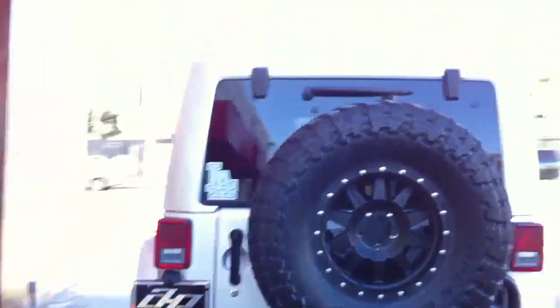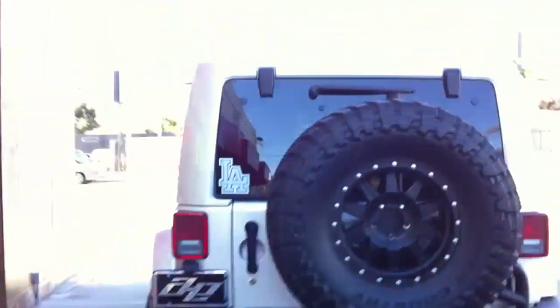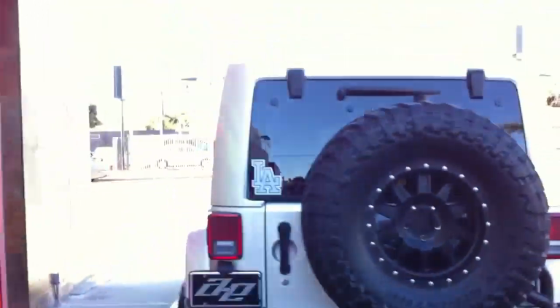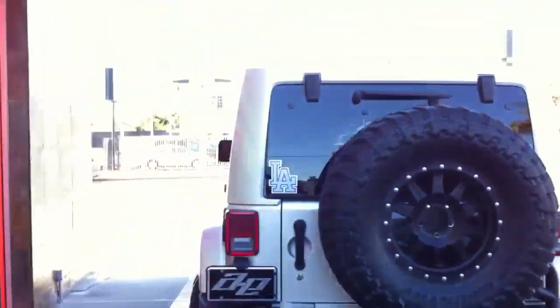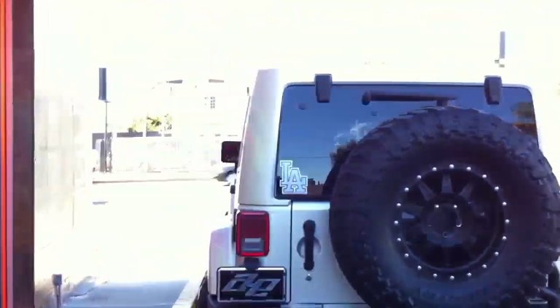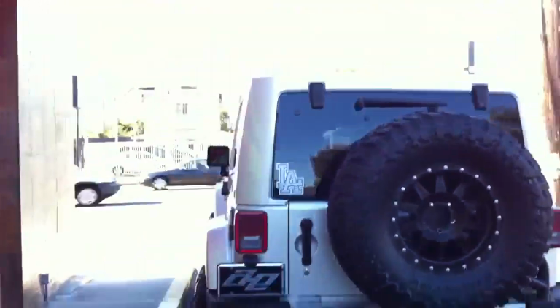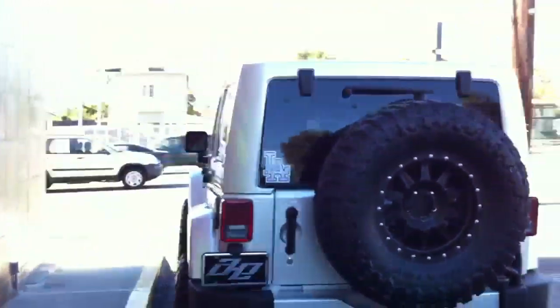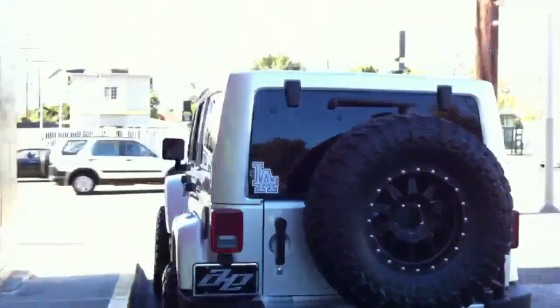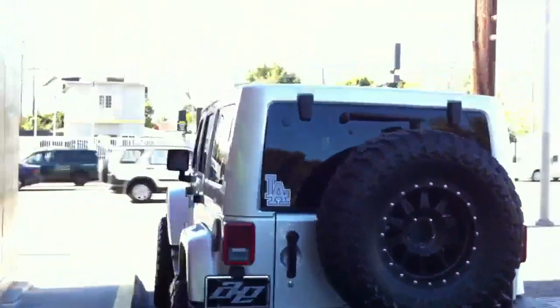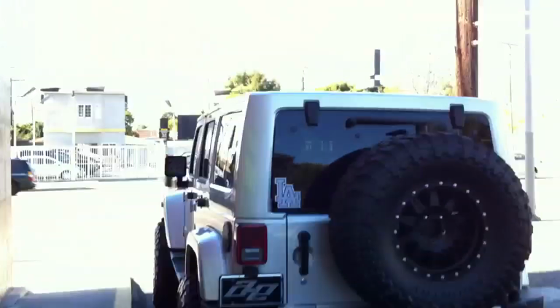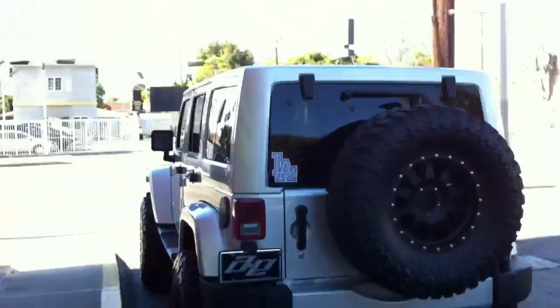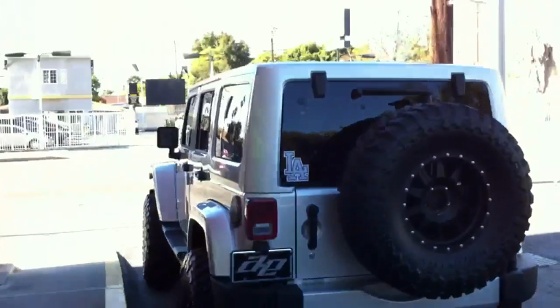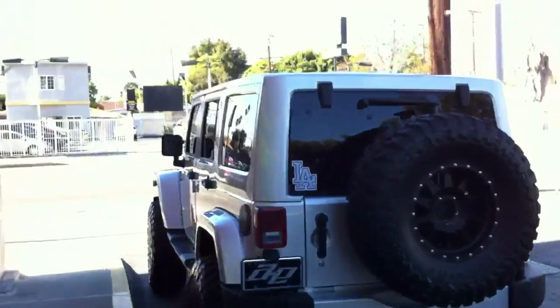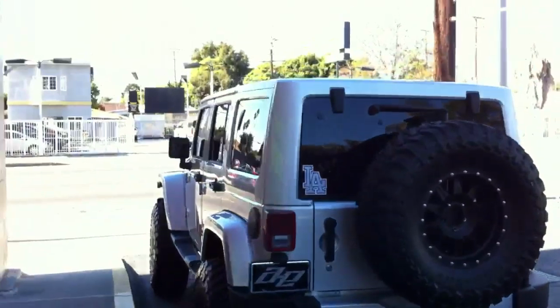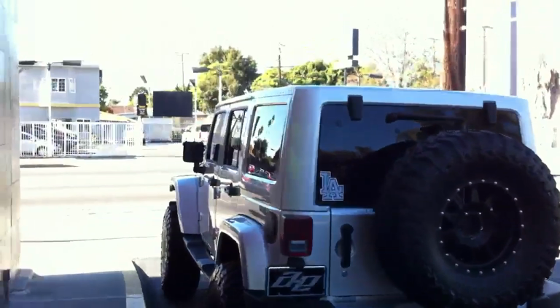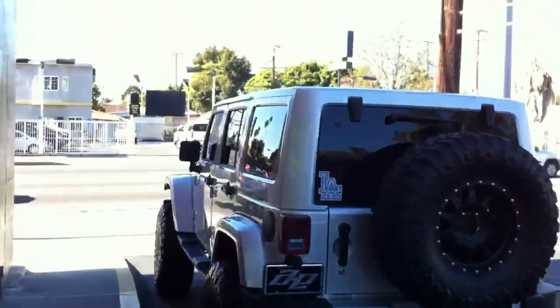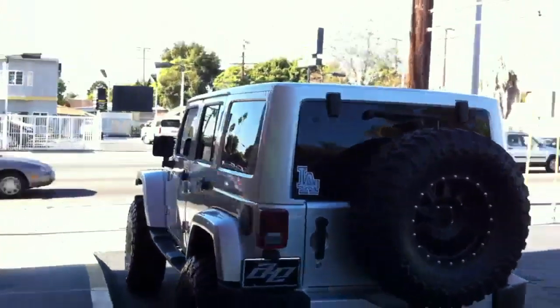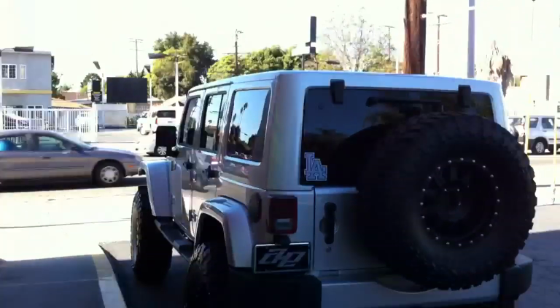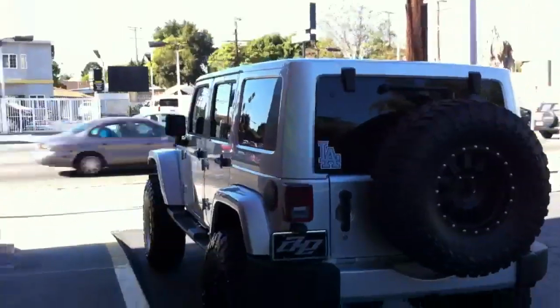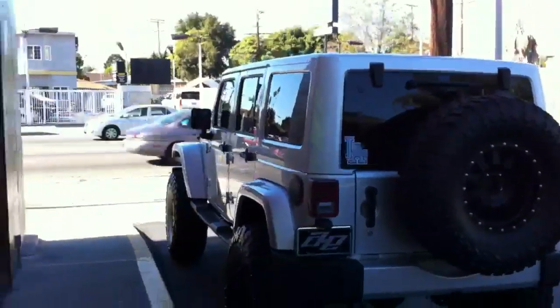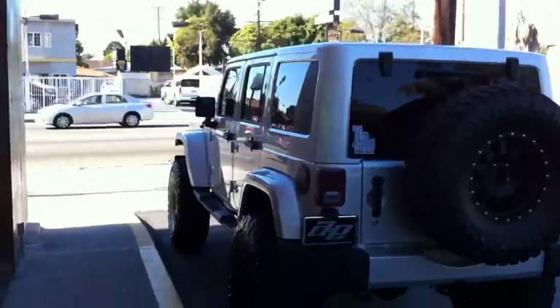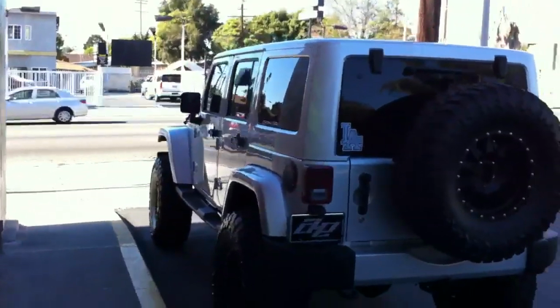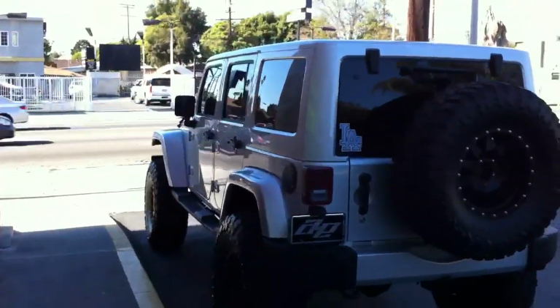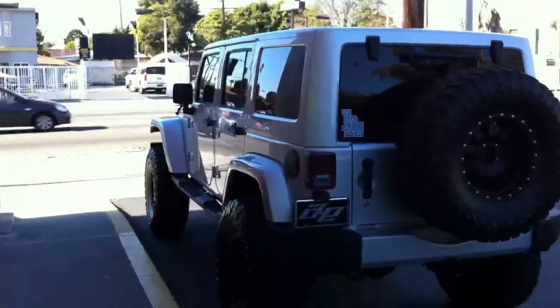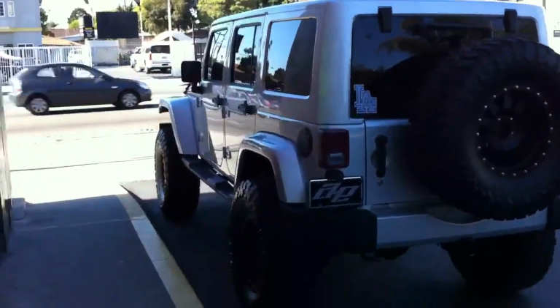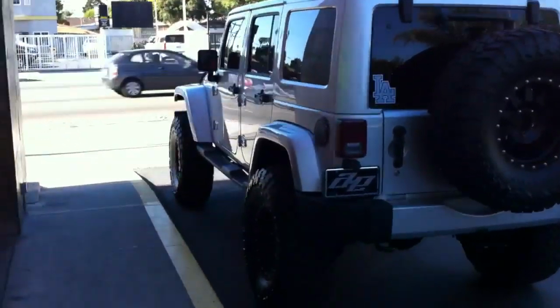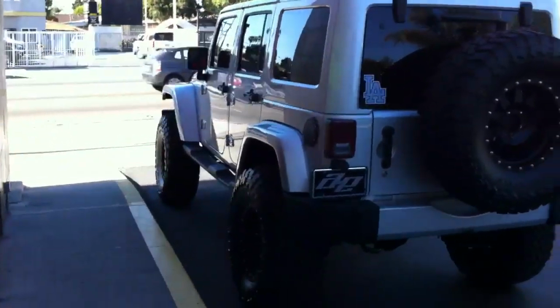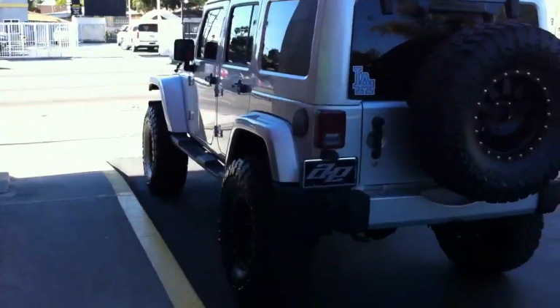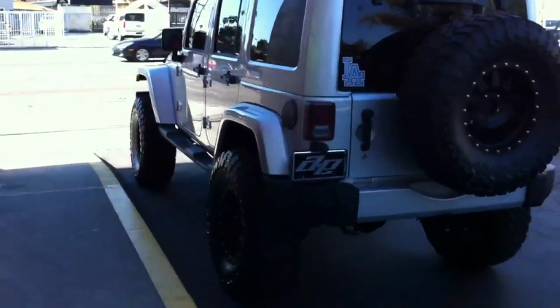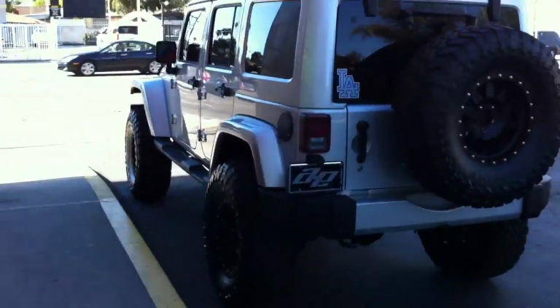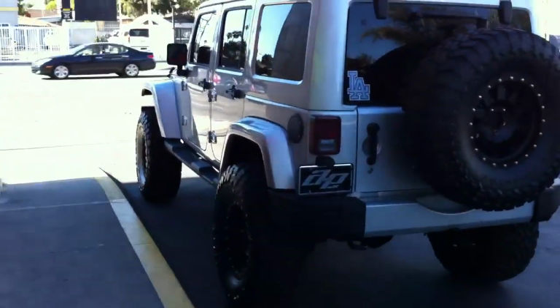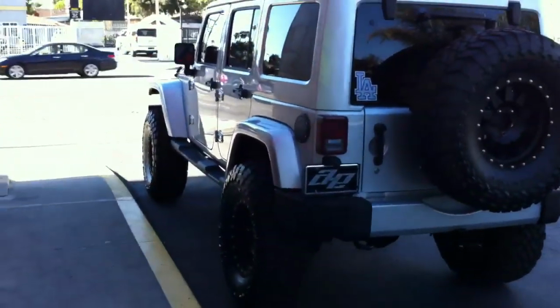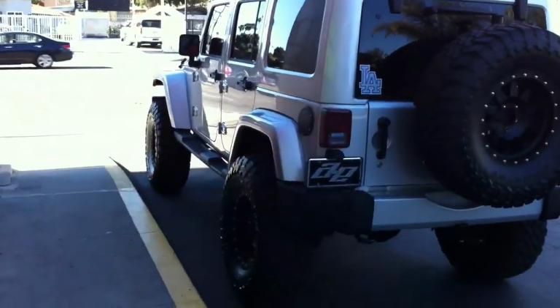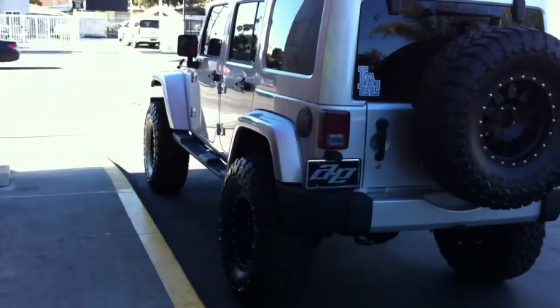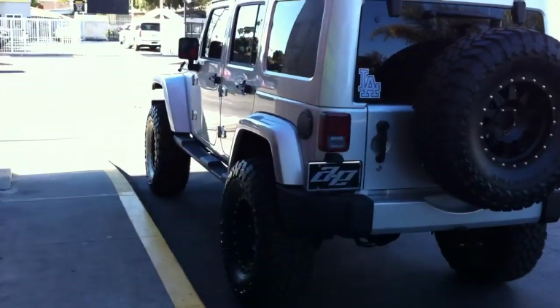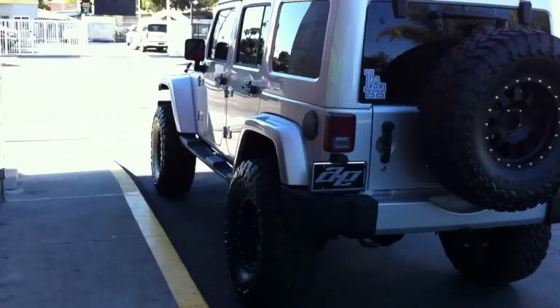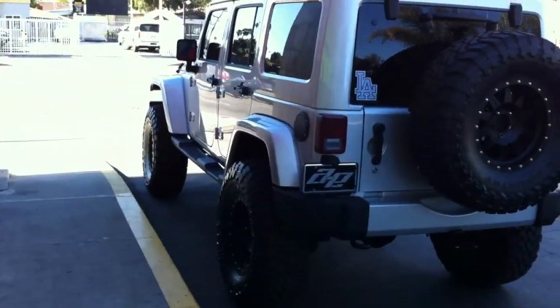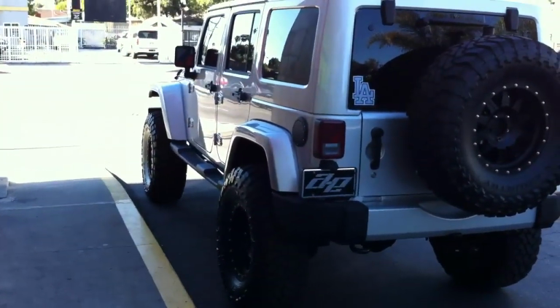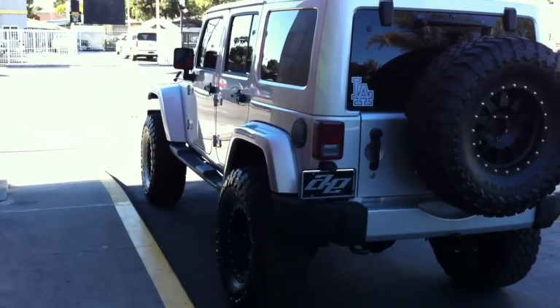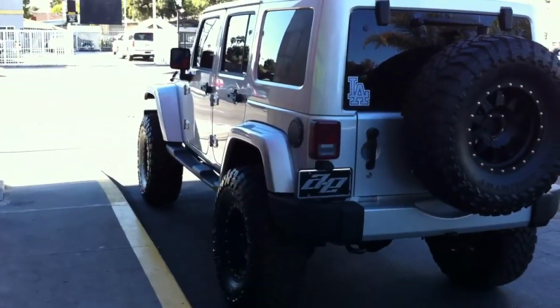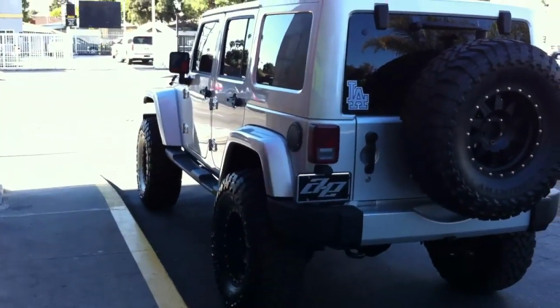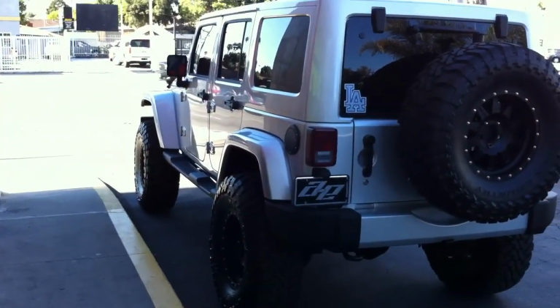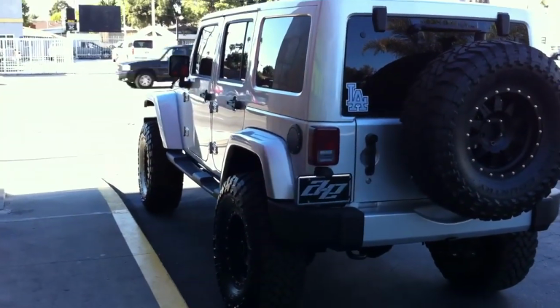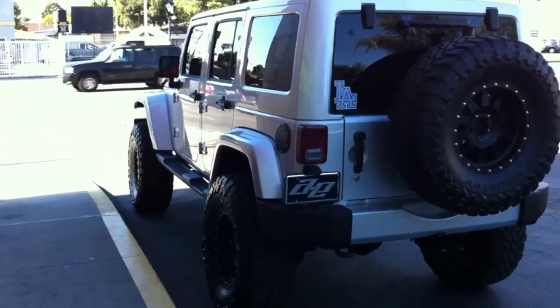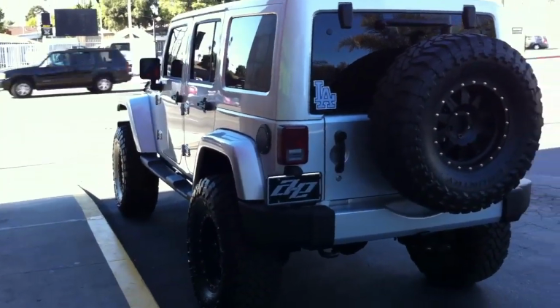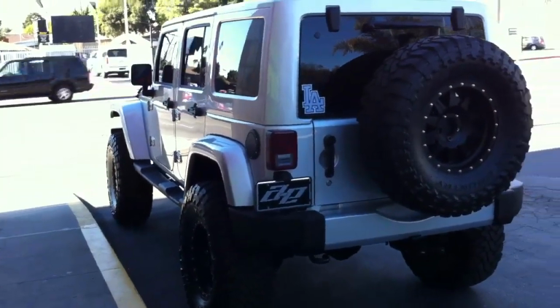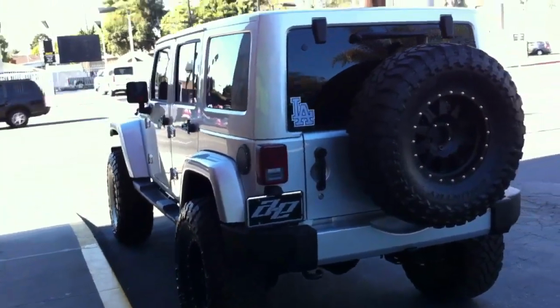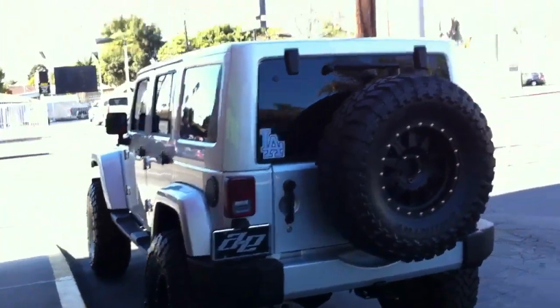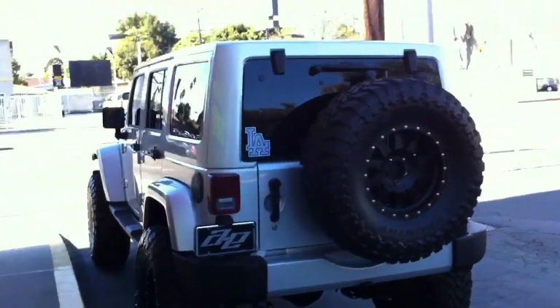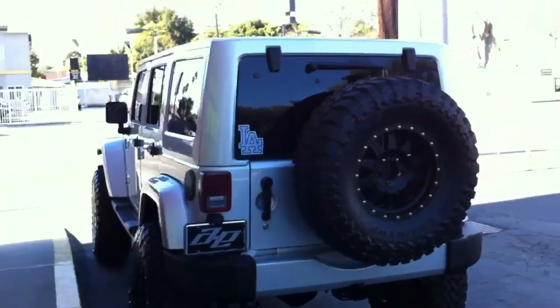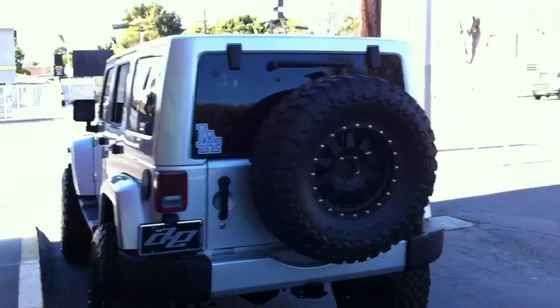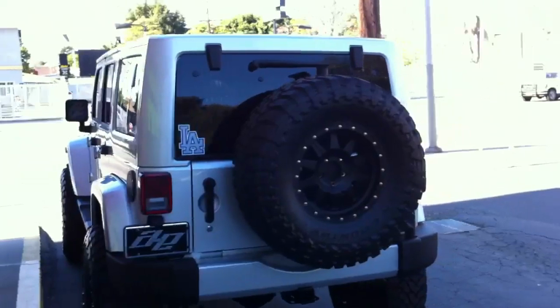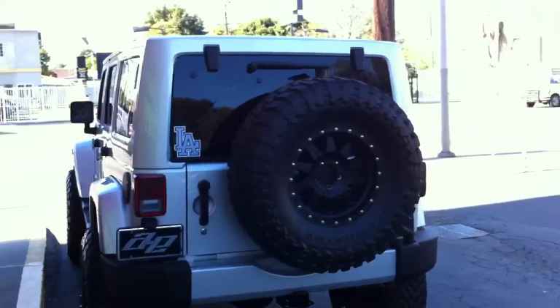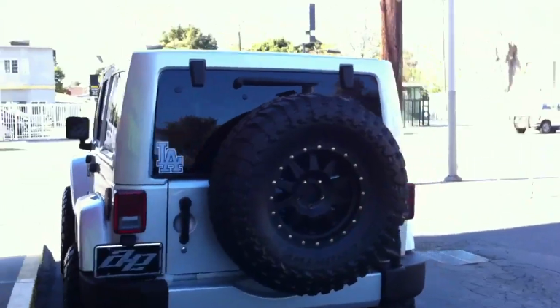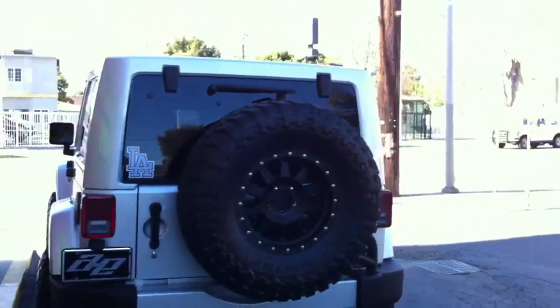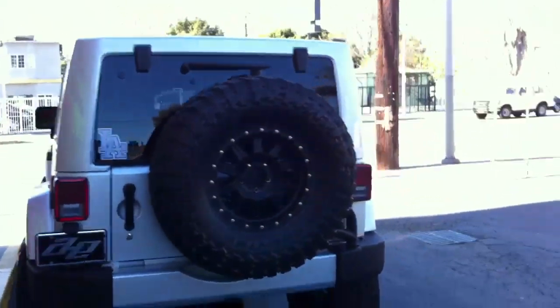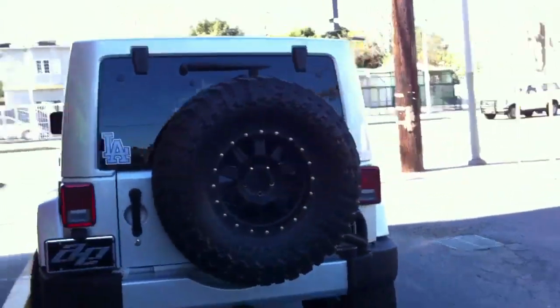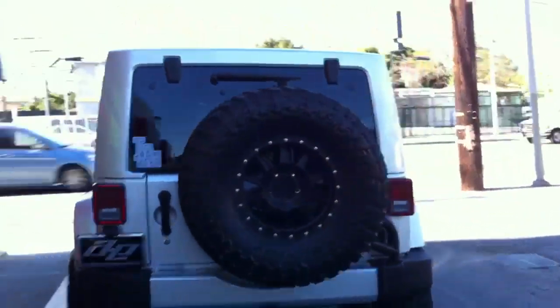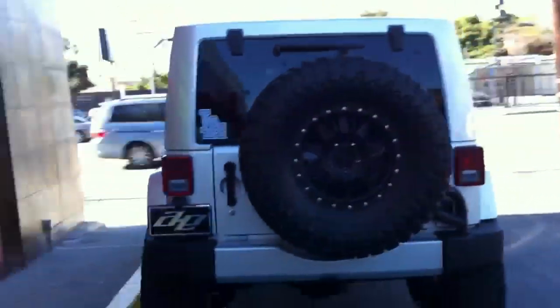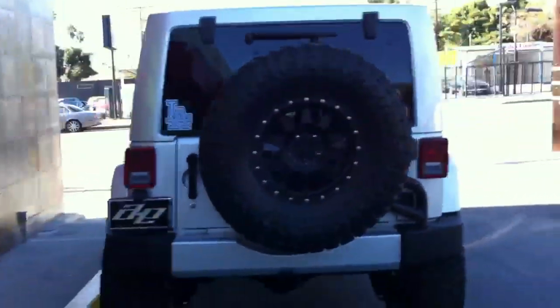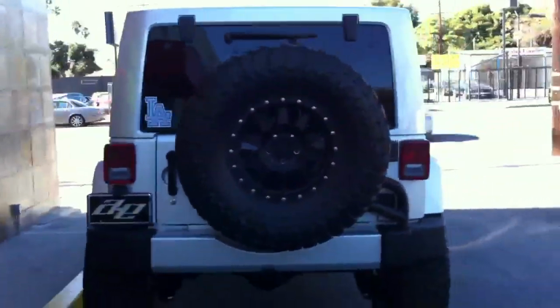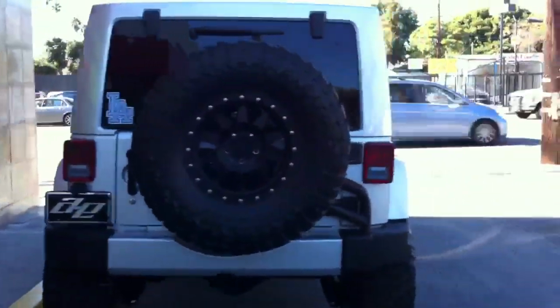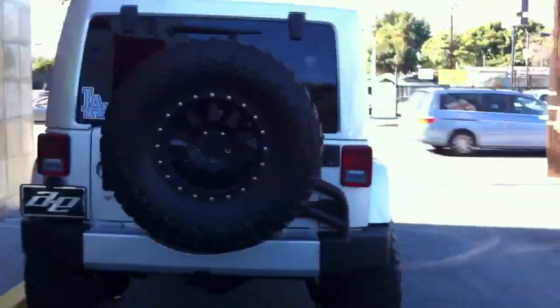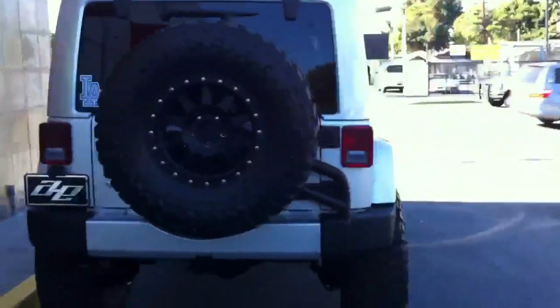And that's my new 2011 JK, lifted on 37s. Let me give you a full view one more time.